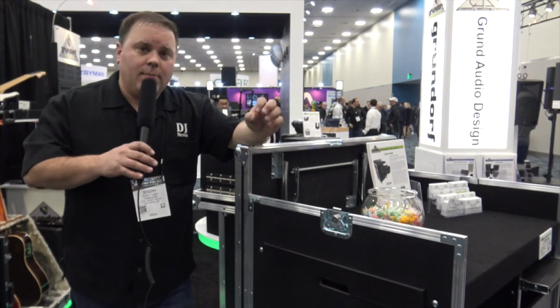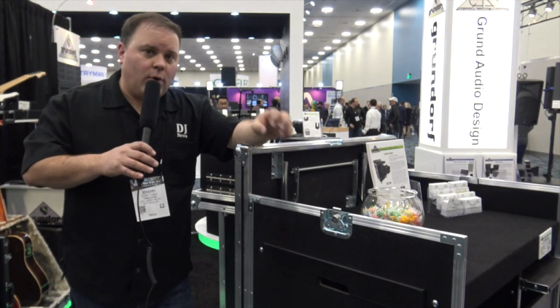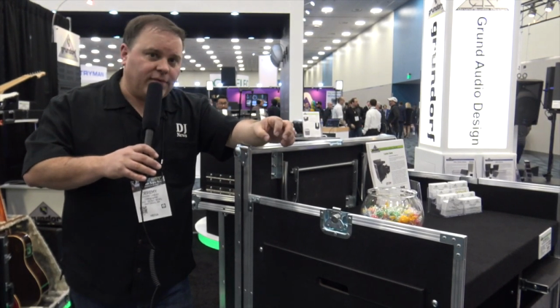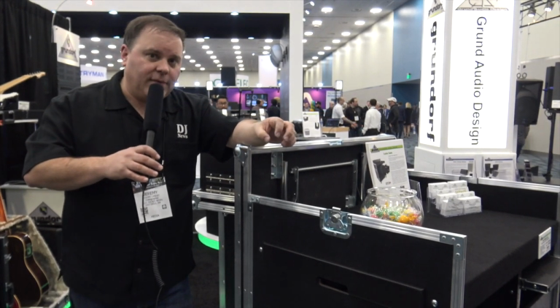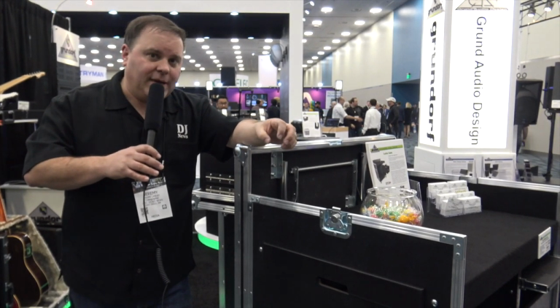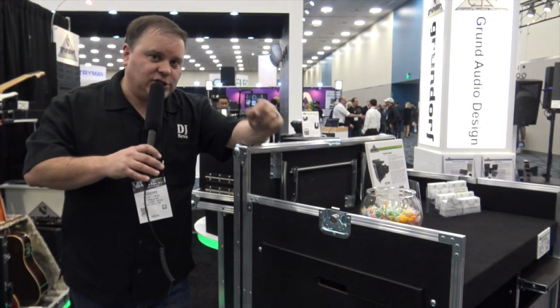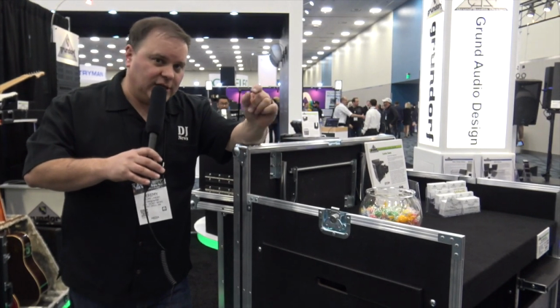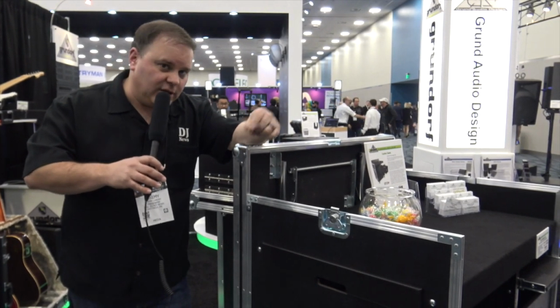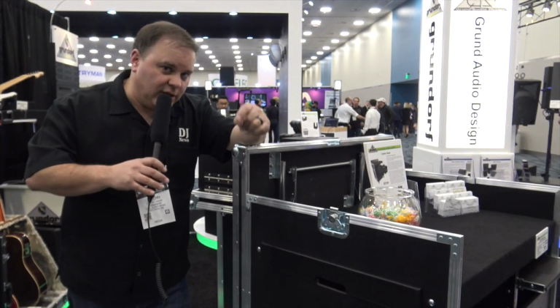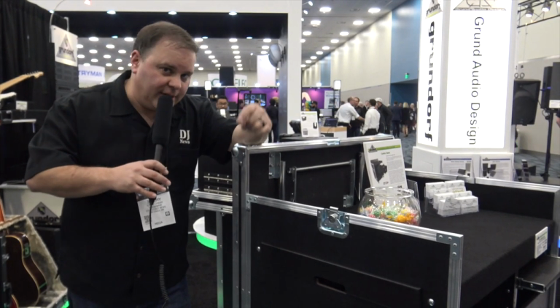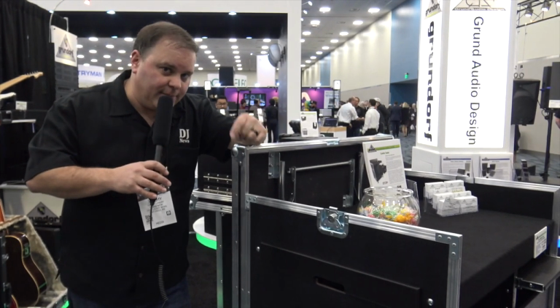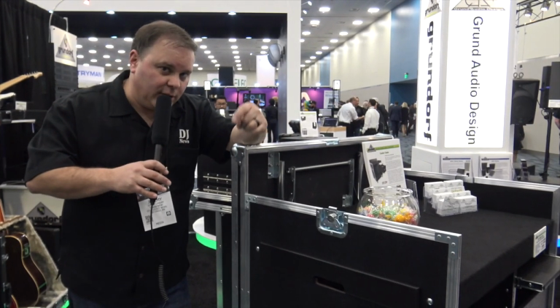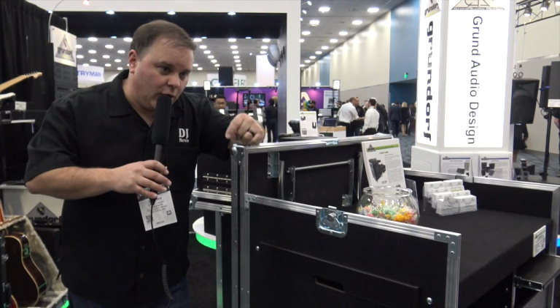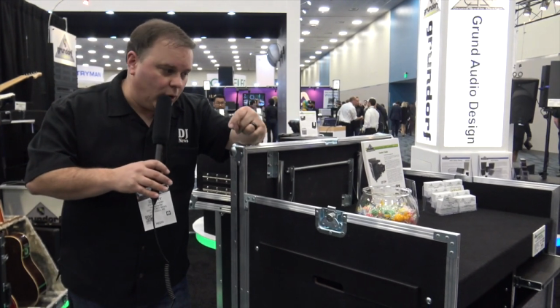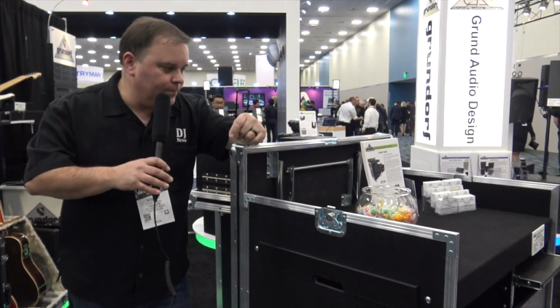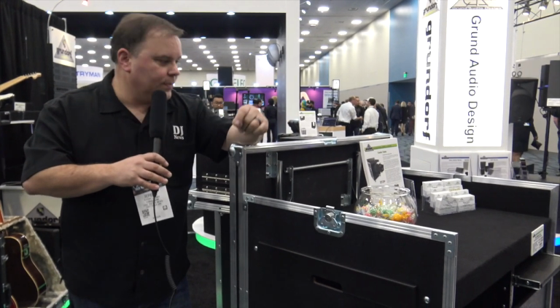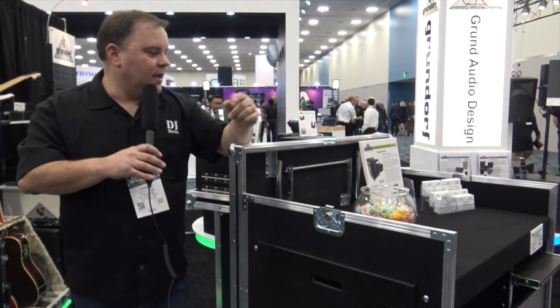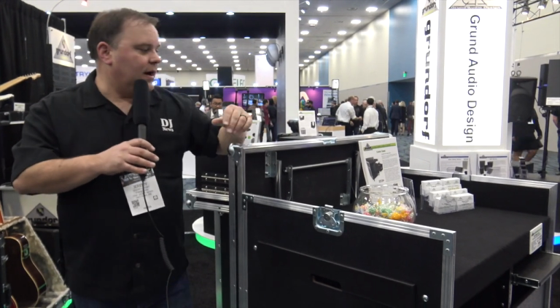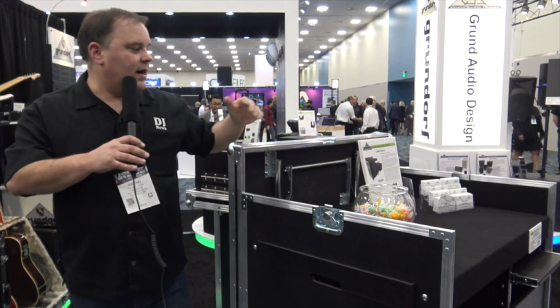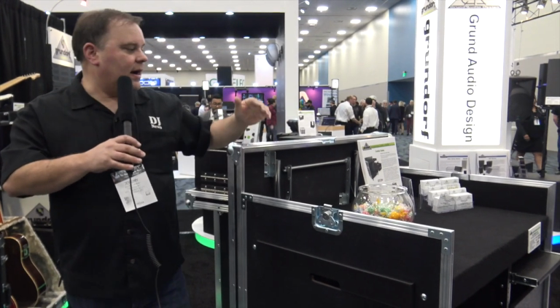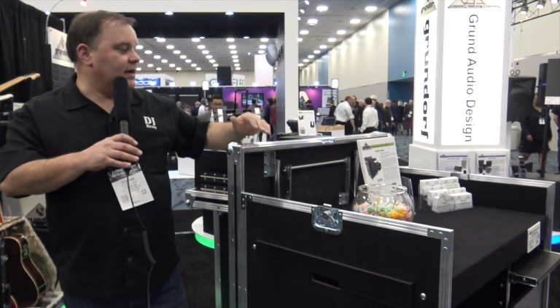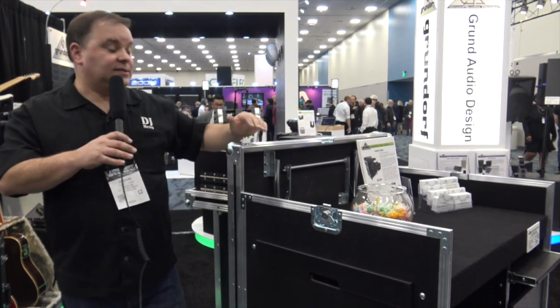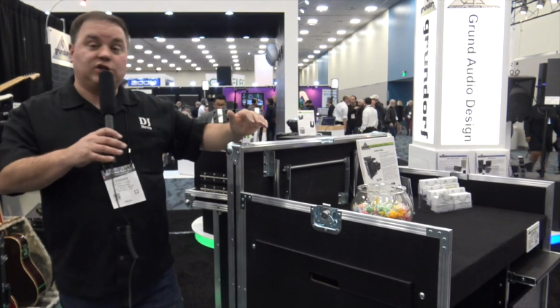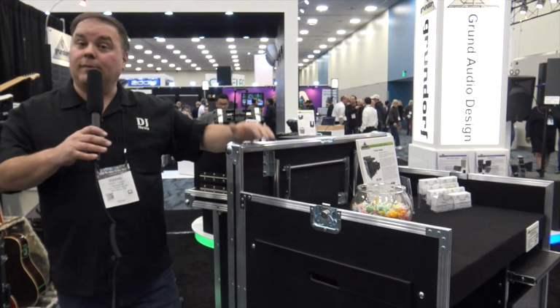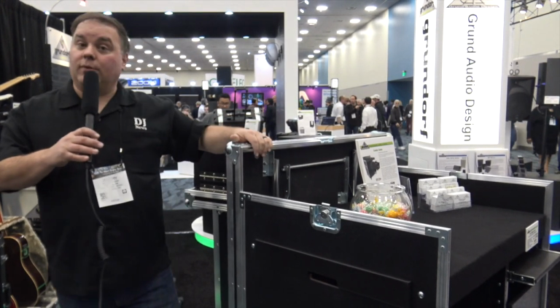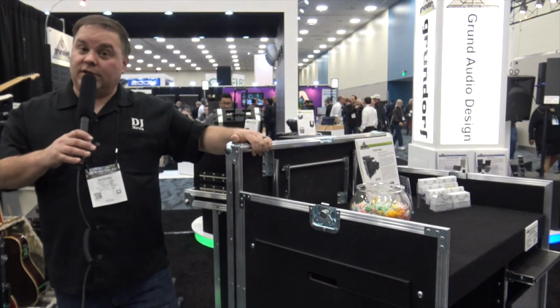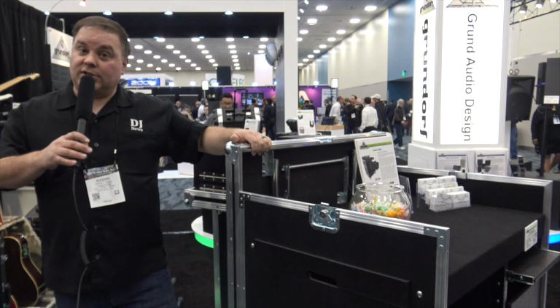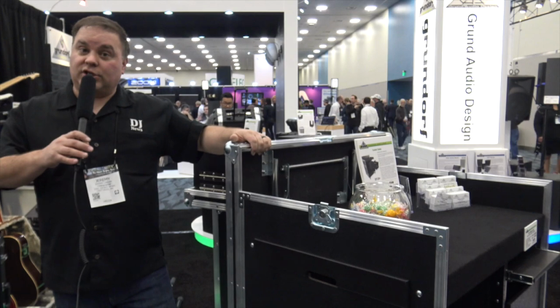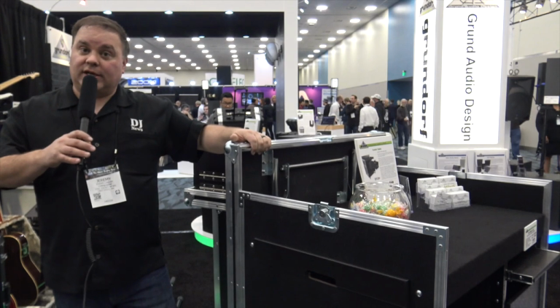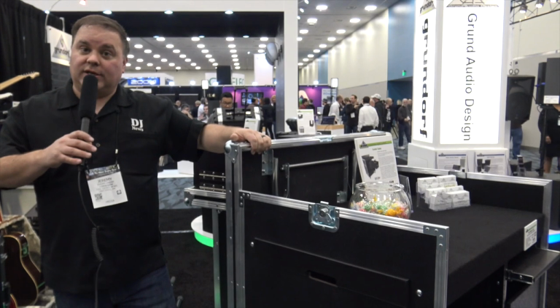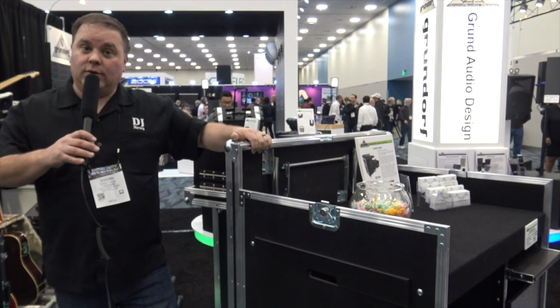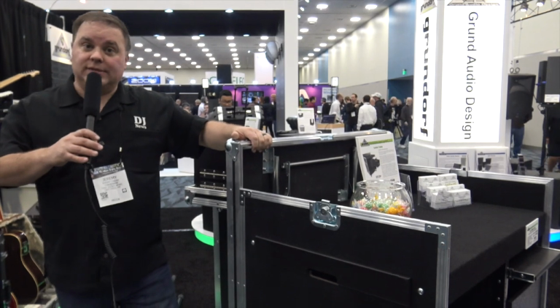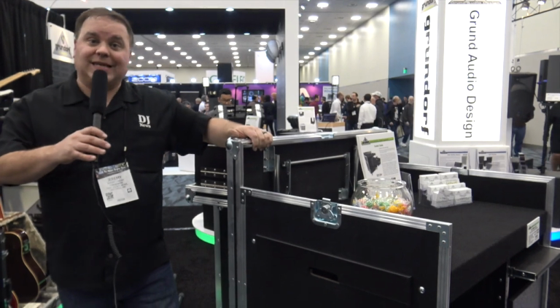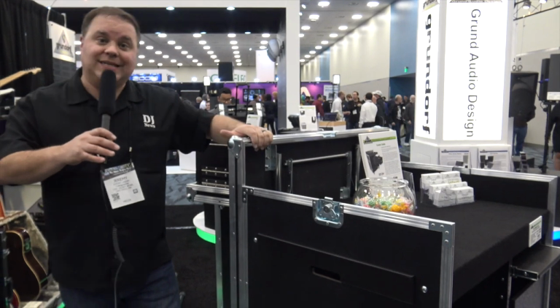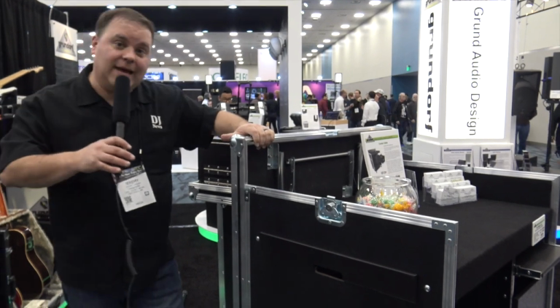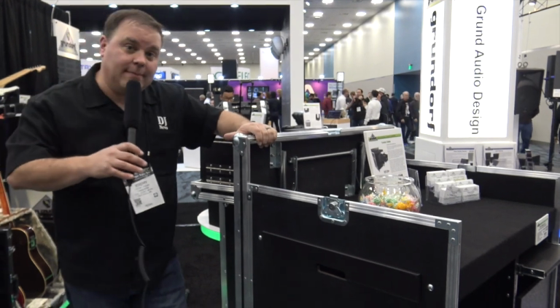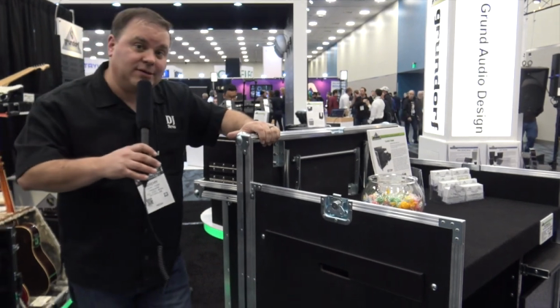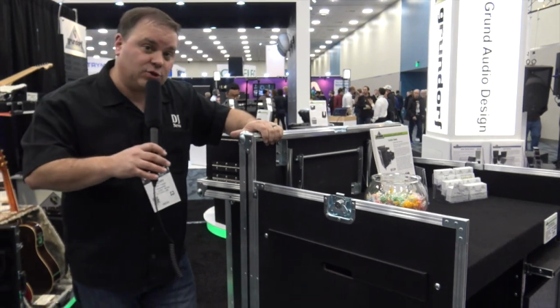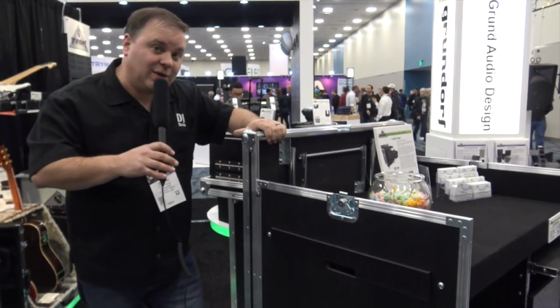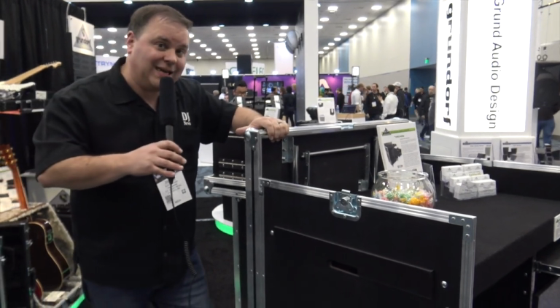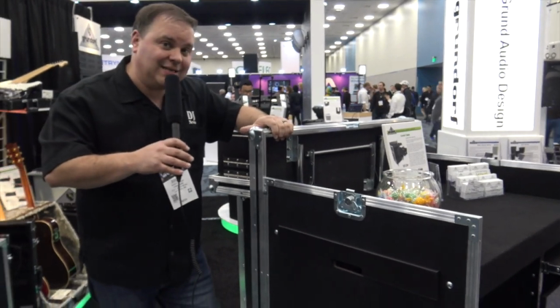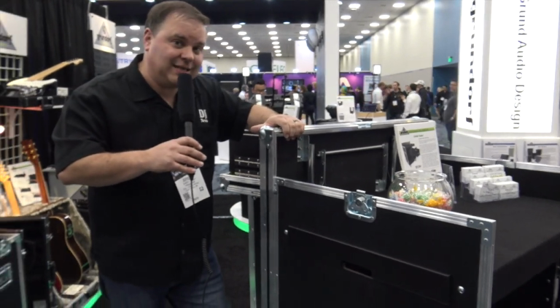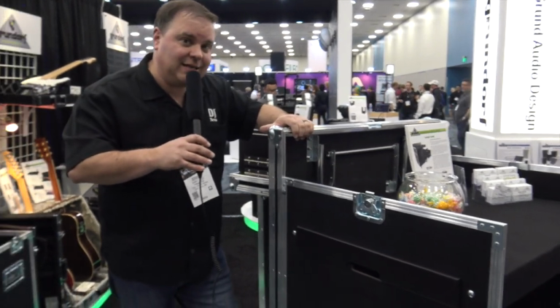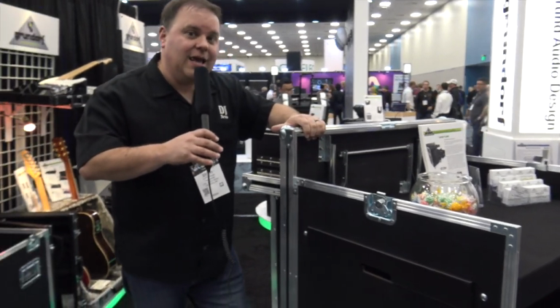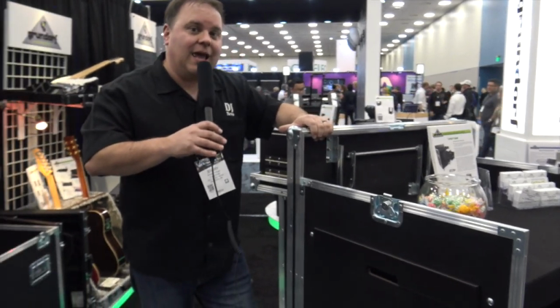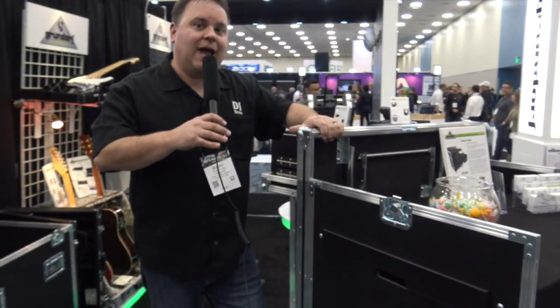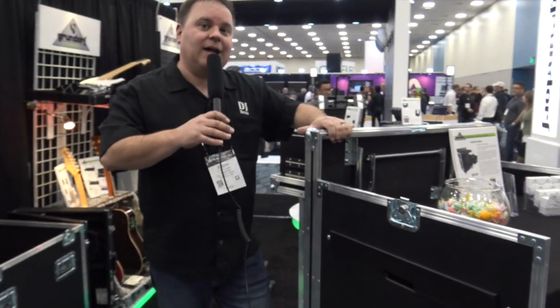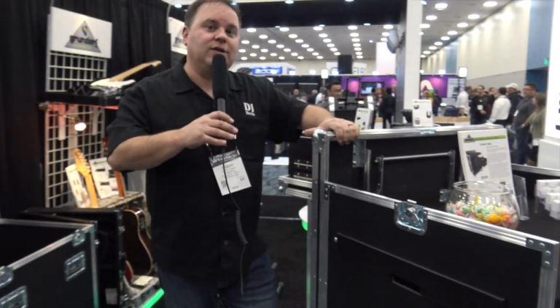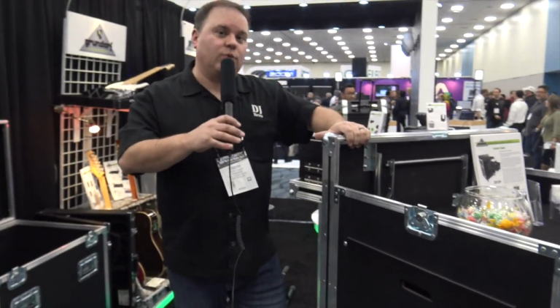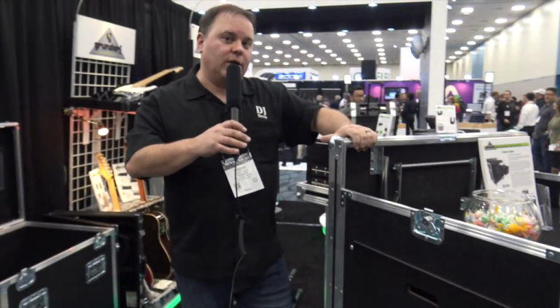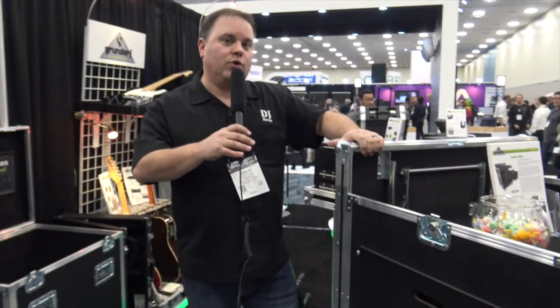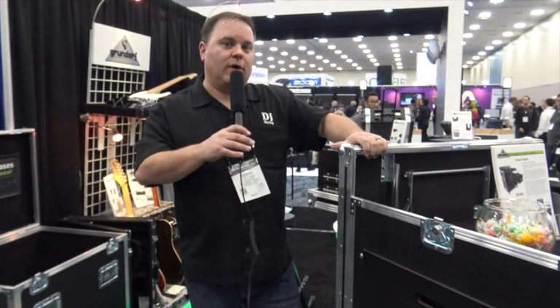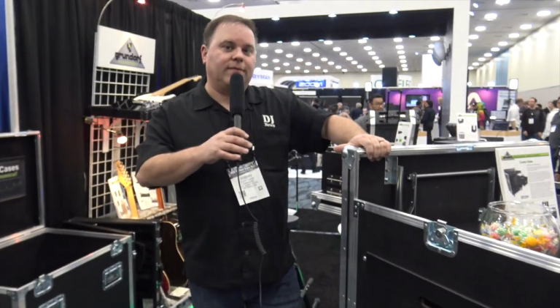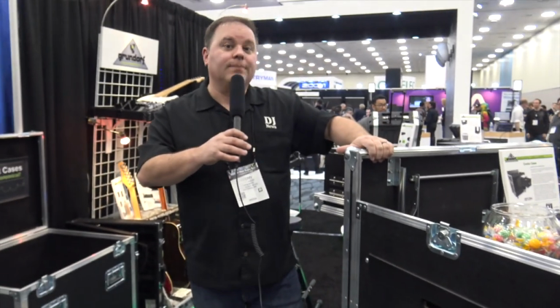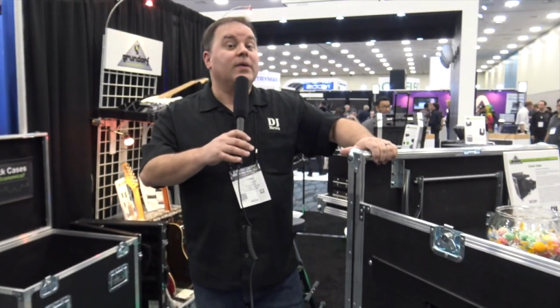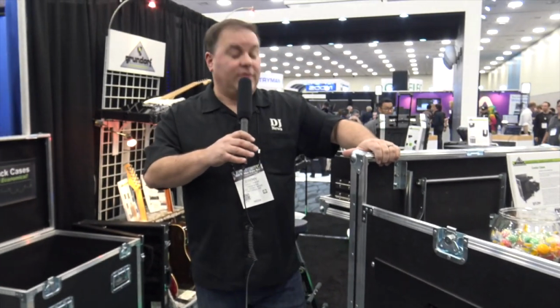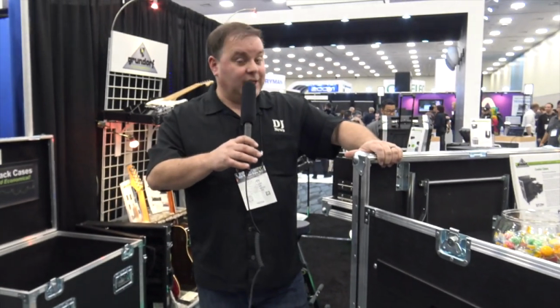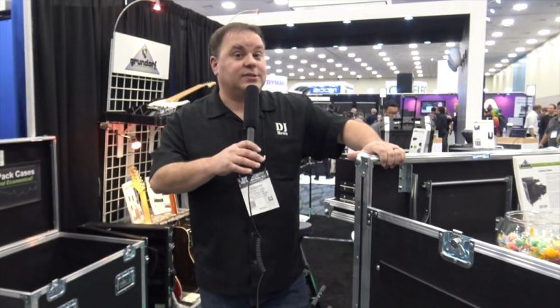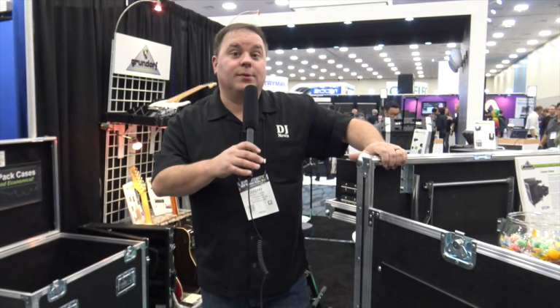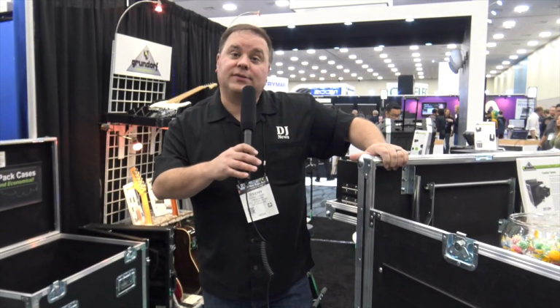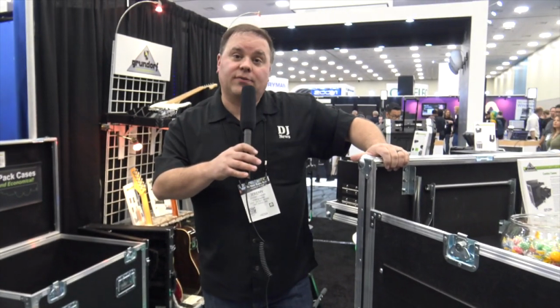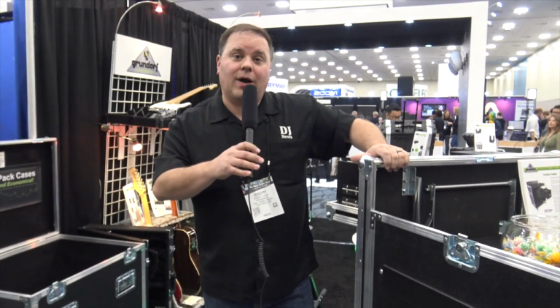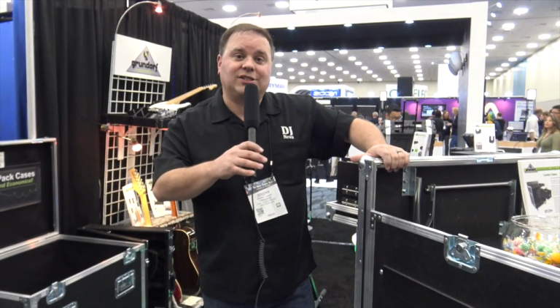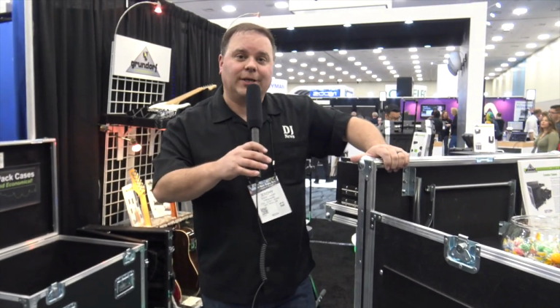More information on the link below. It's Jeremy with the Disc Jockey News at NAMM 2018 at Grundorf. Thank you so much for watching.